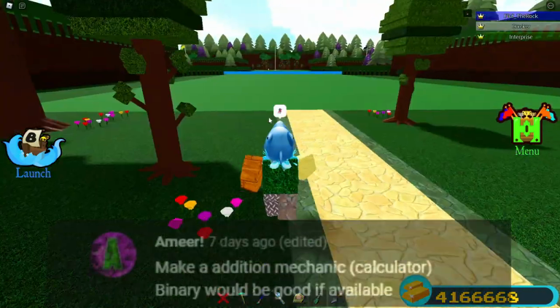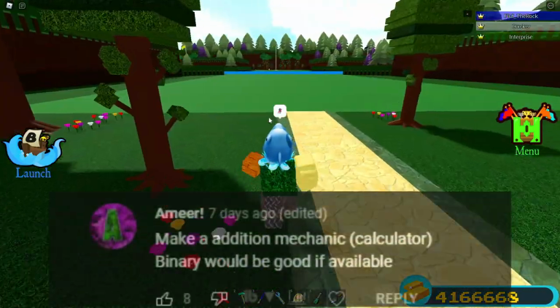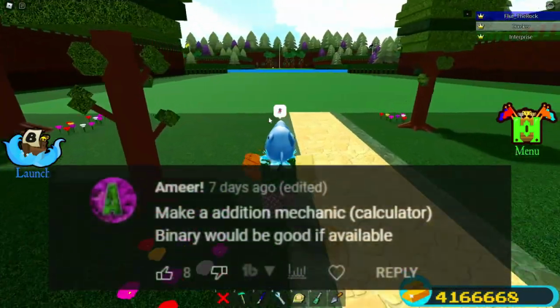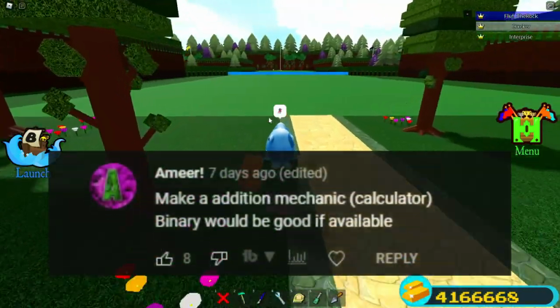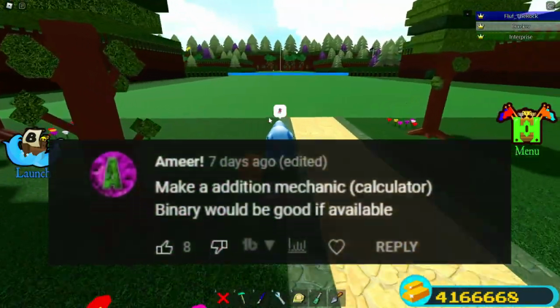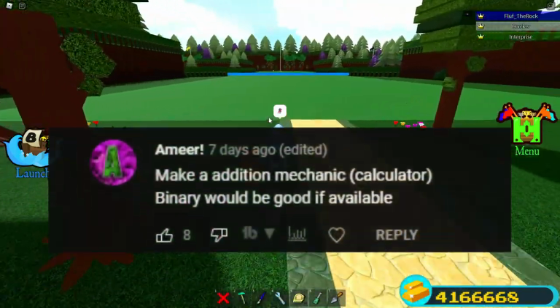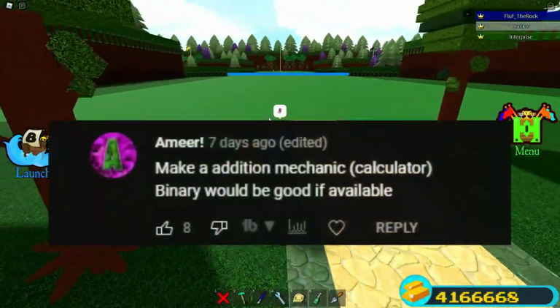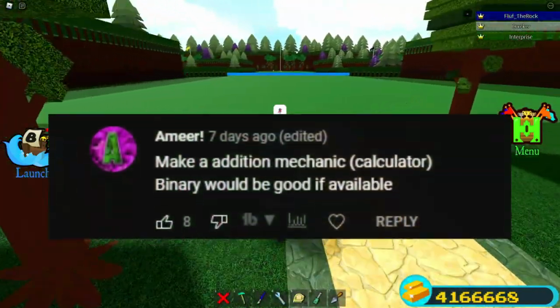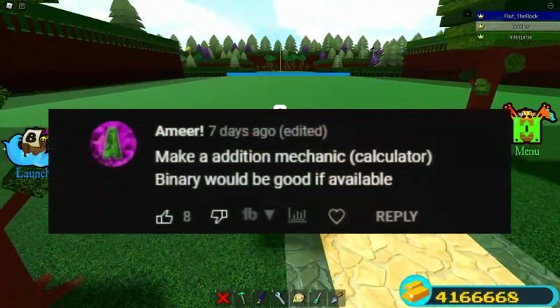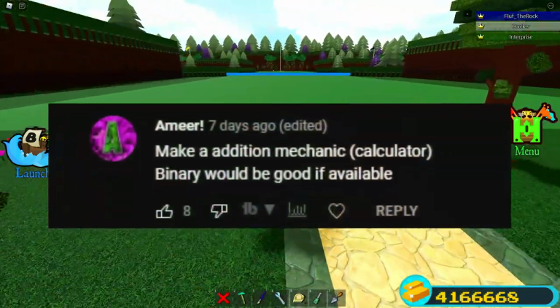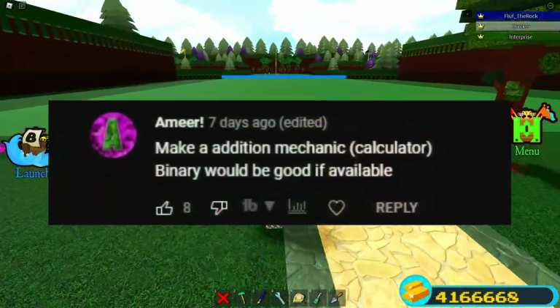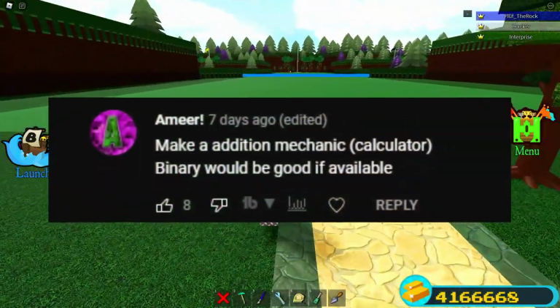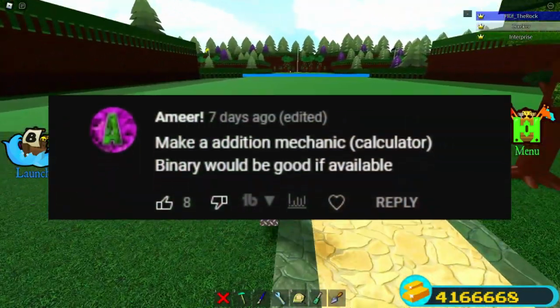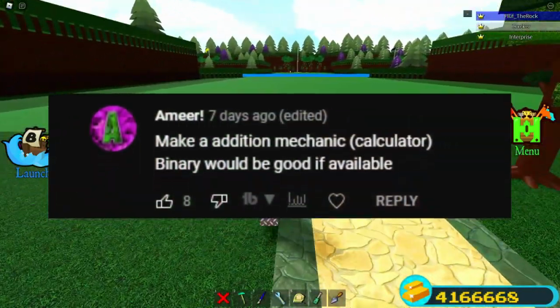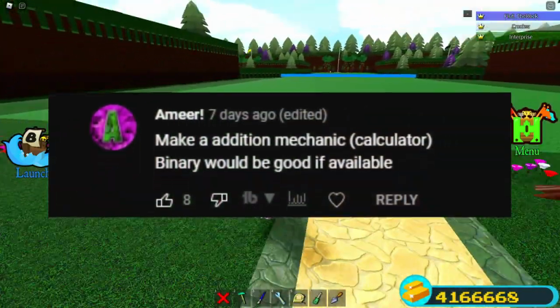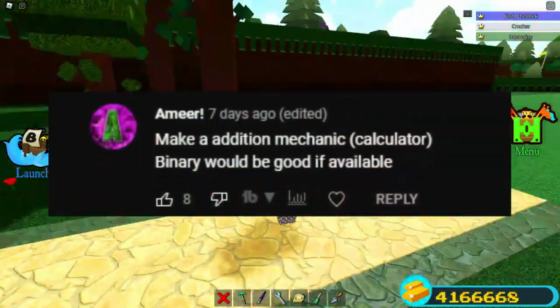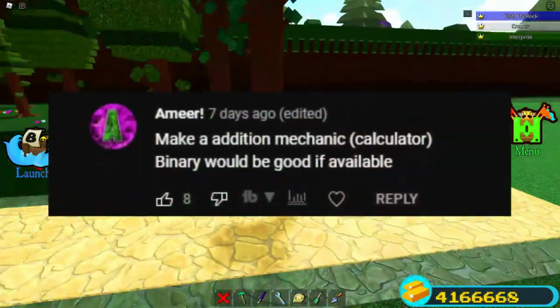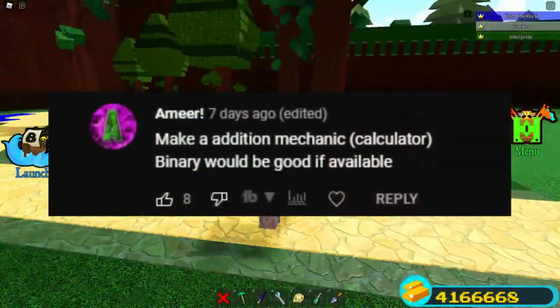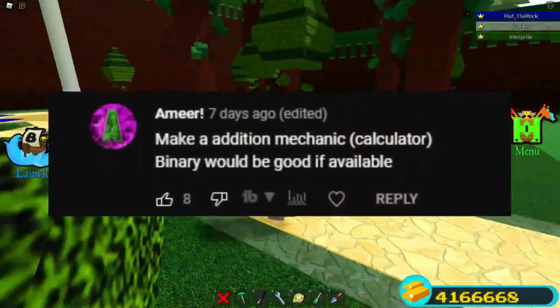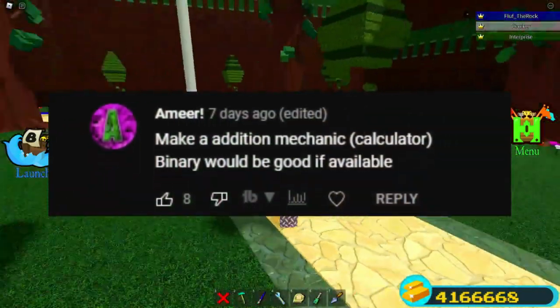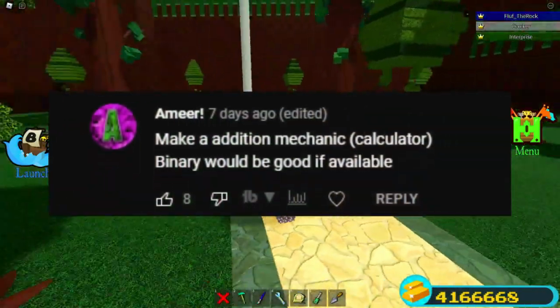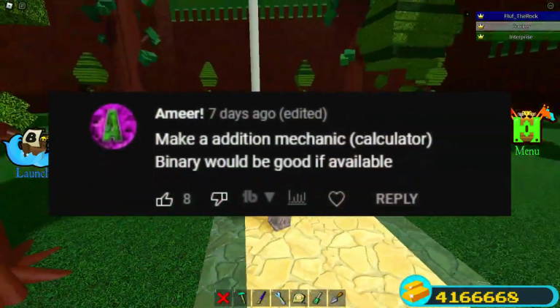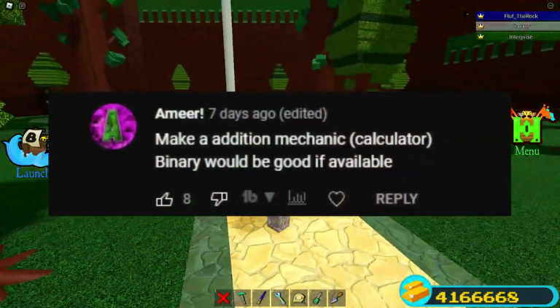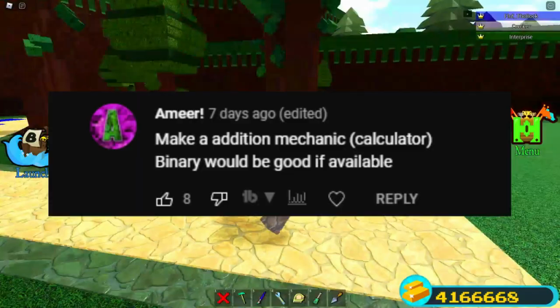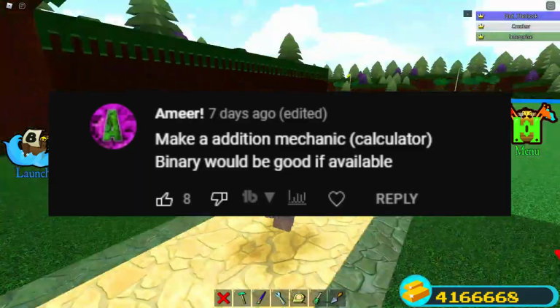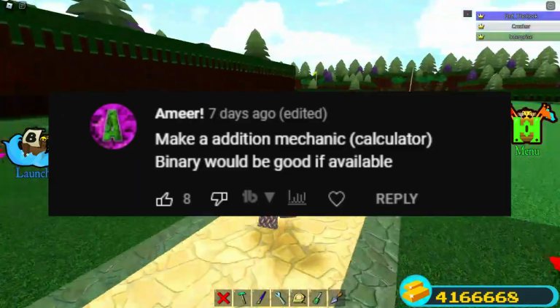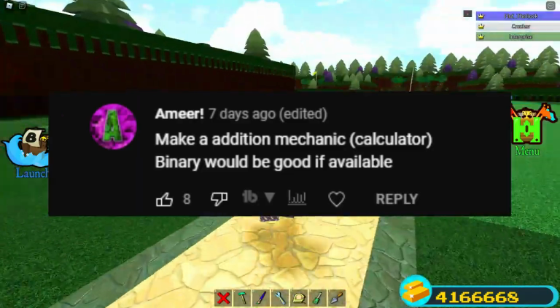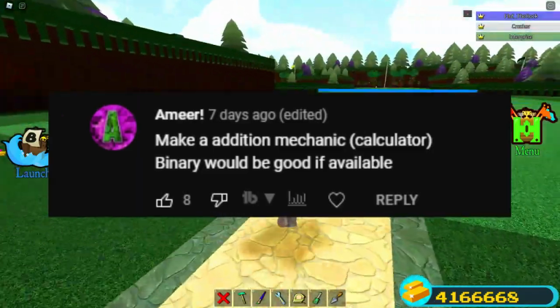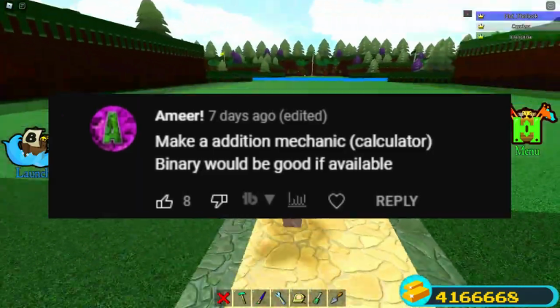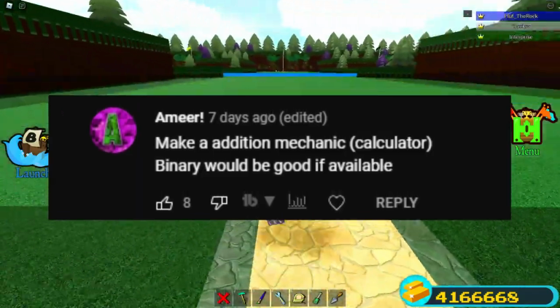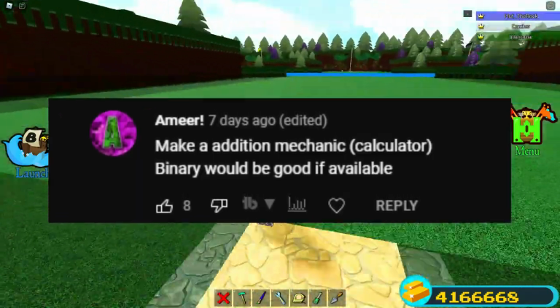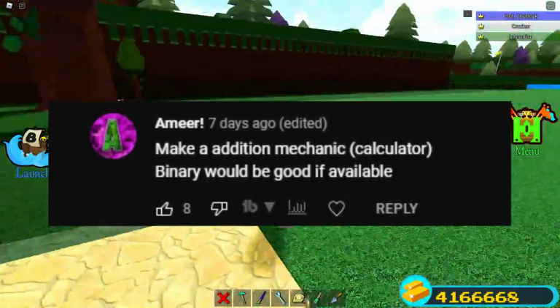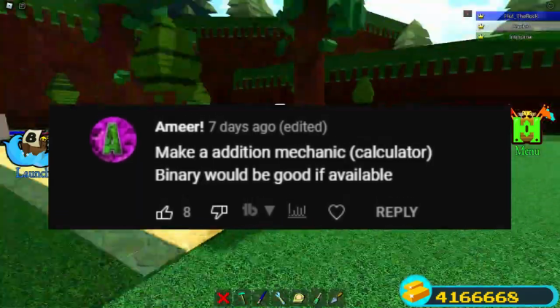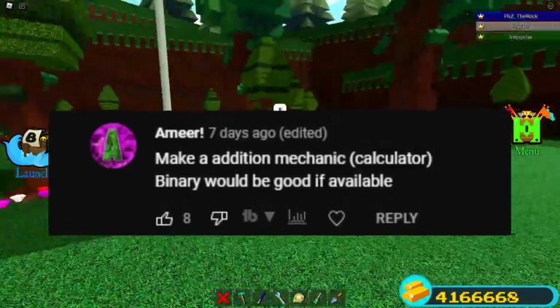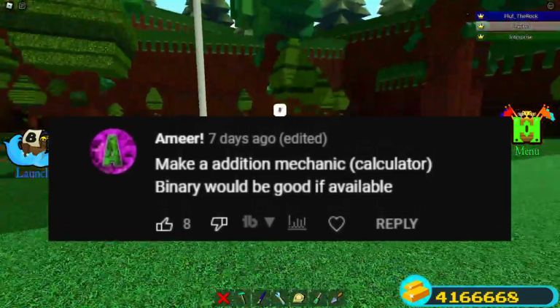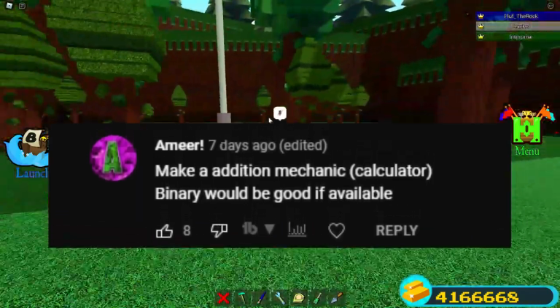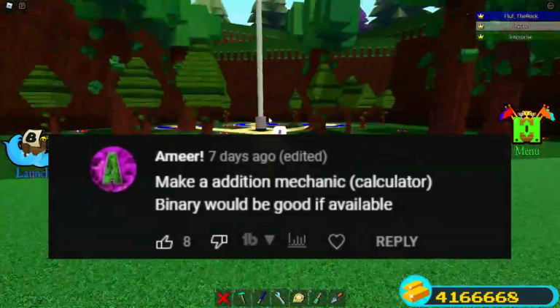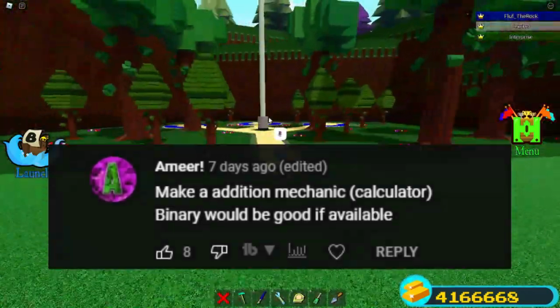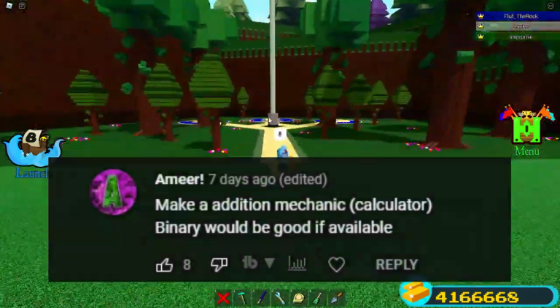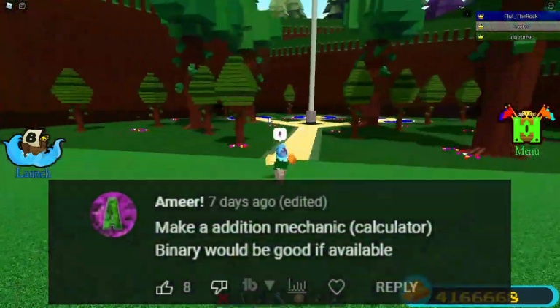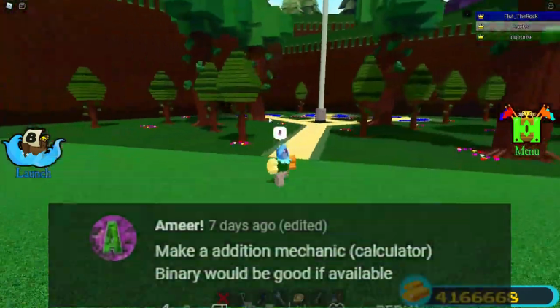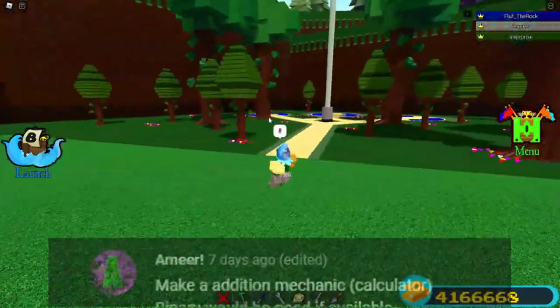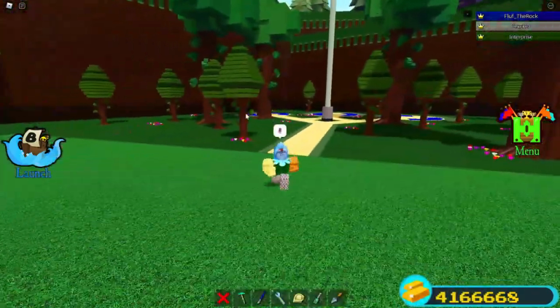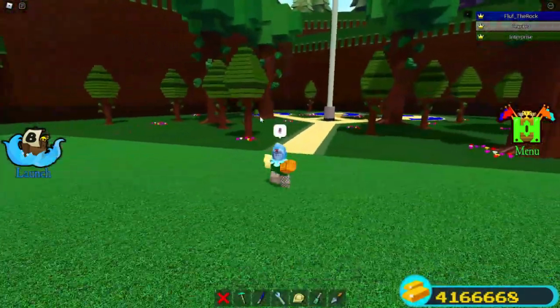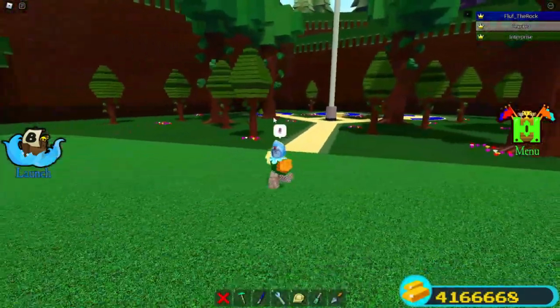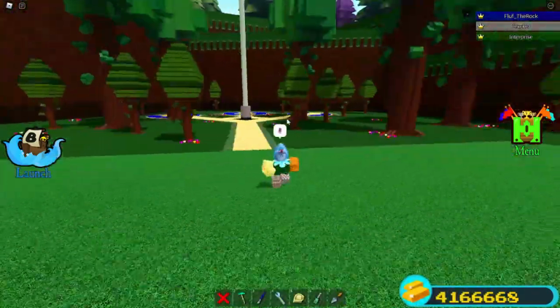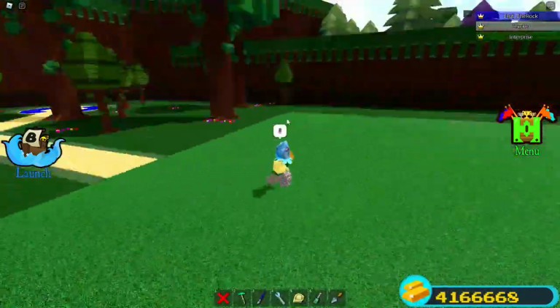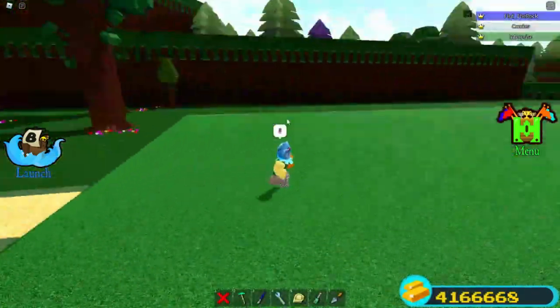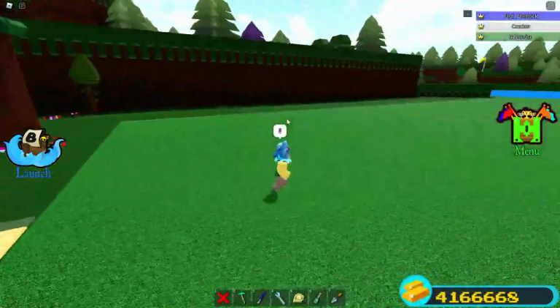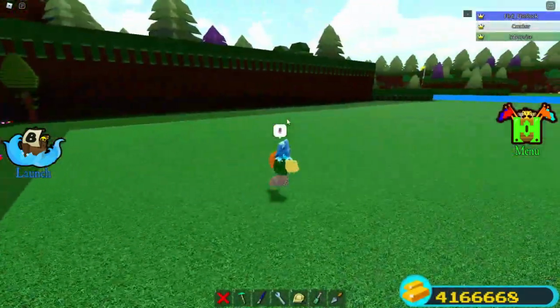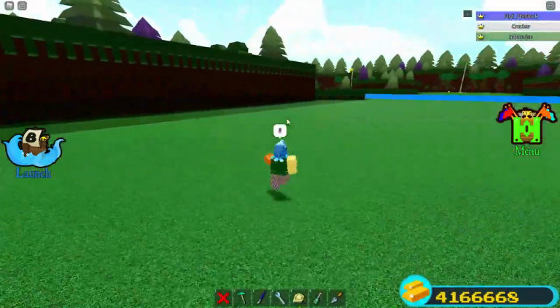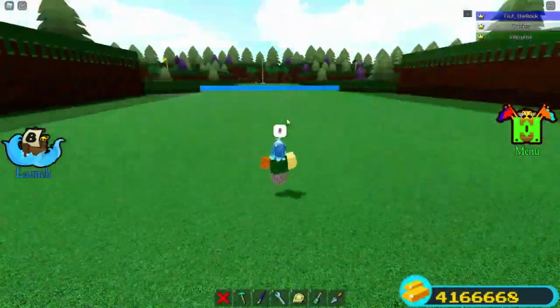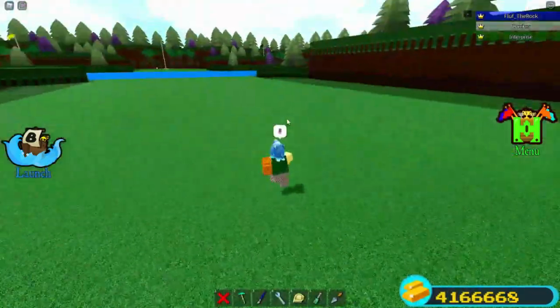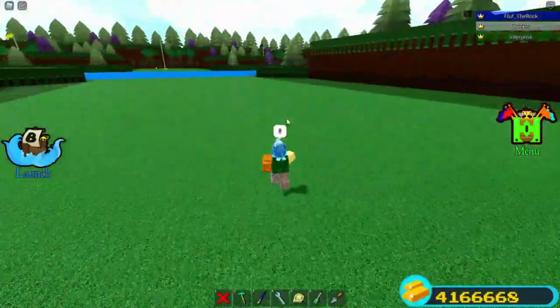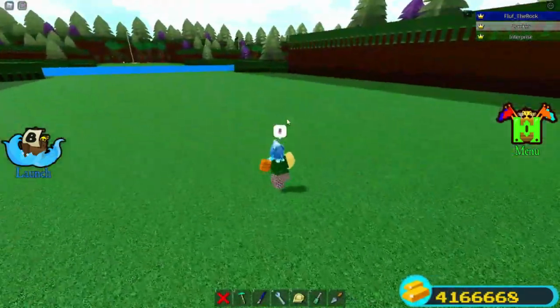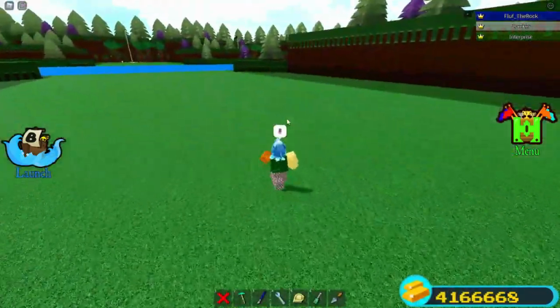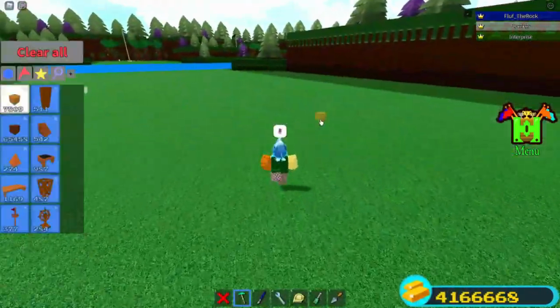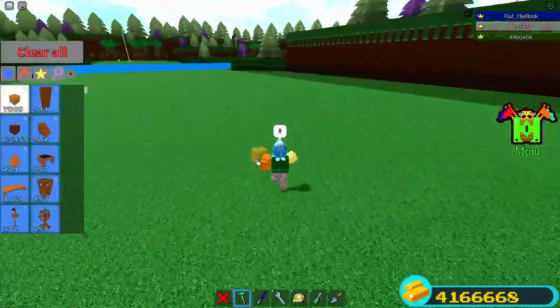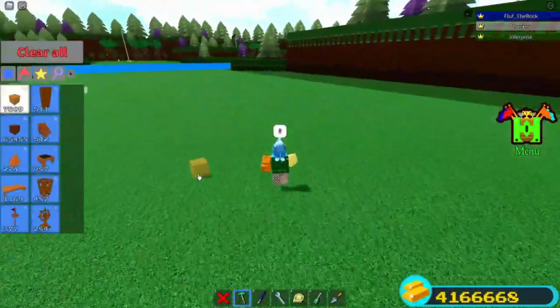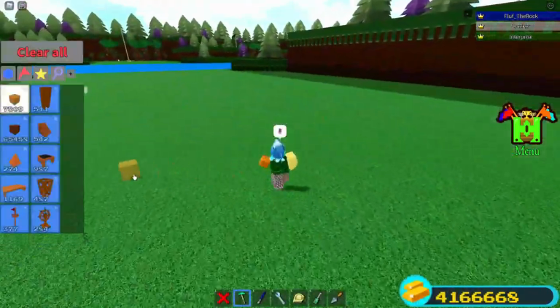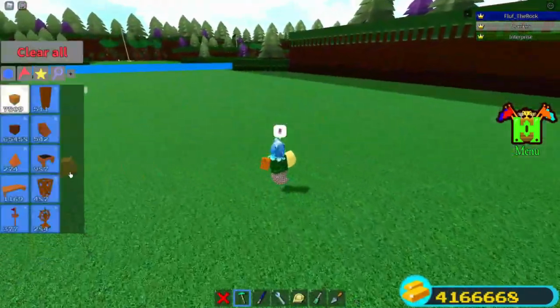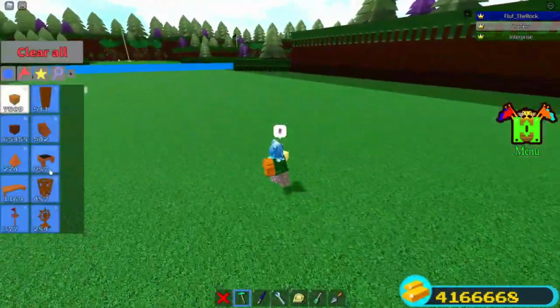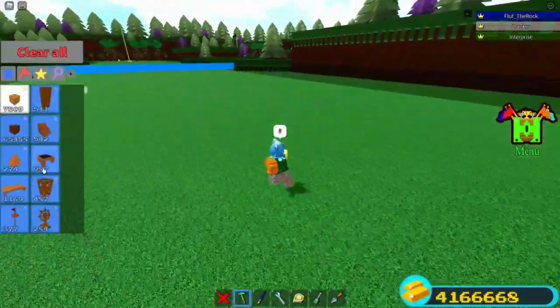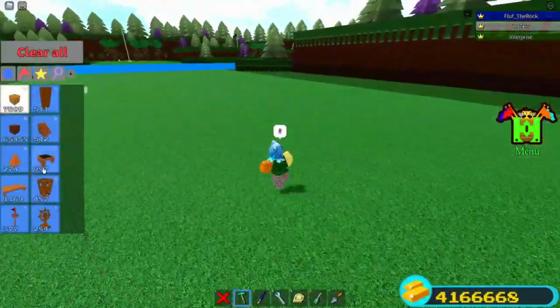So Amir says, make an addition mechanic — a calculator. Binary would be good if available. This is a great idea. Let's see what I can do.